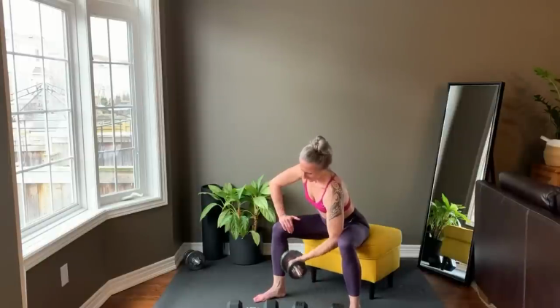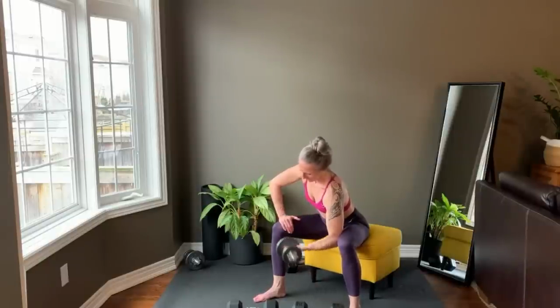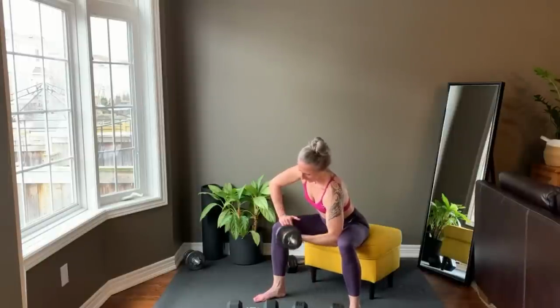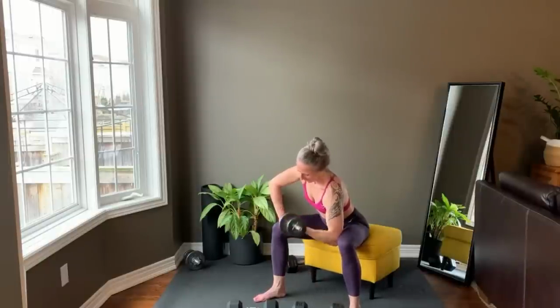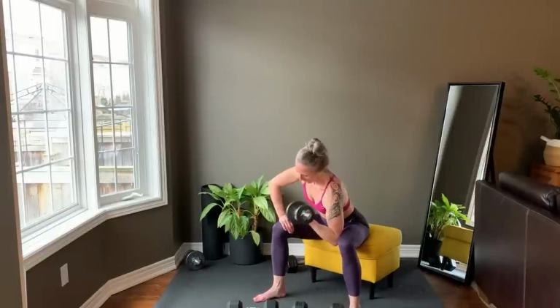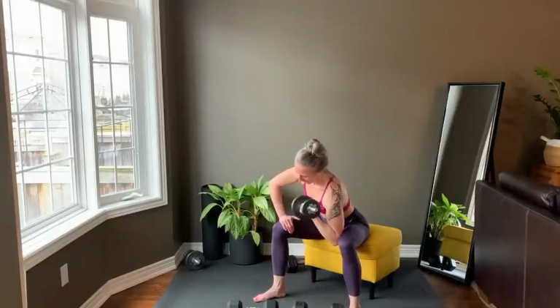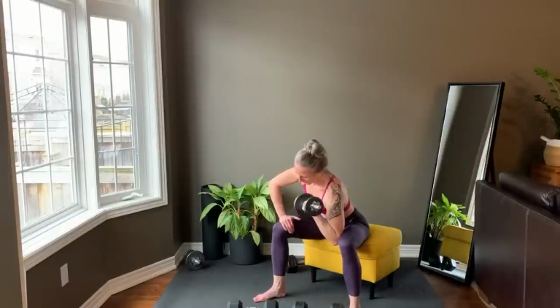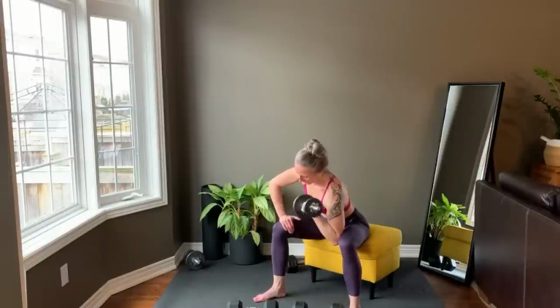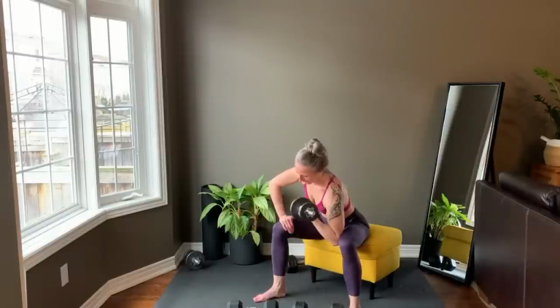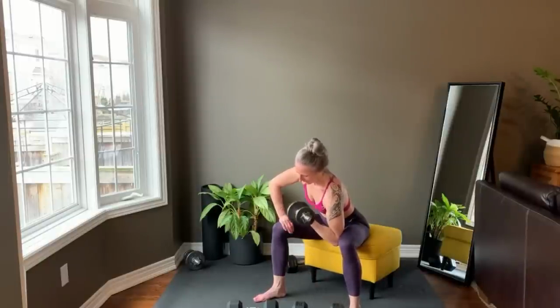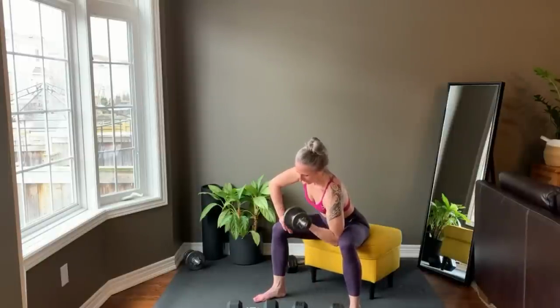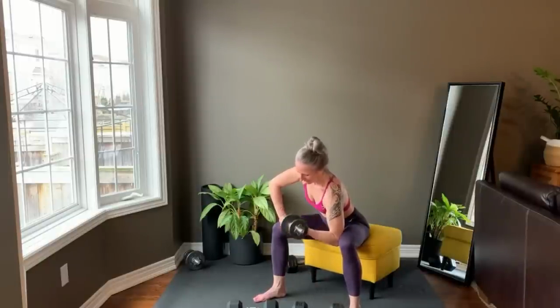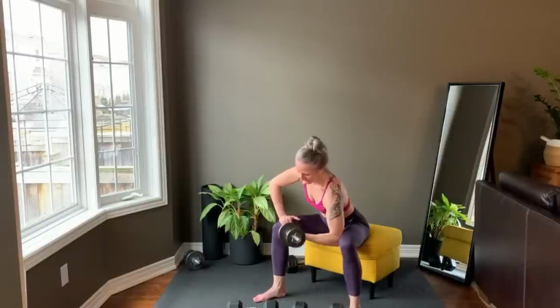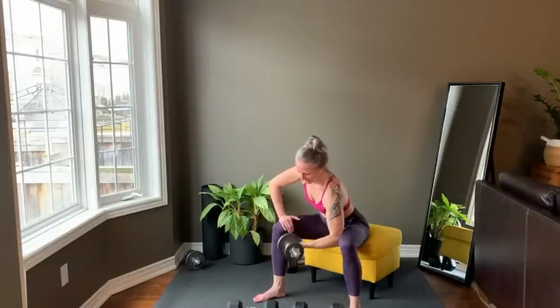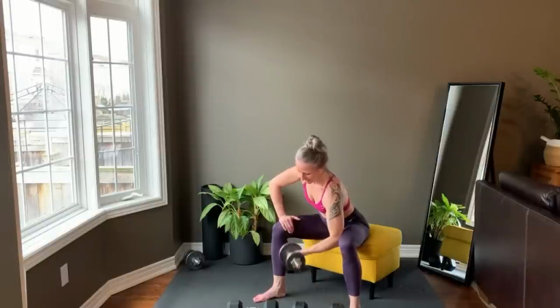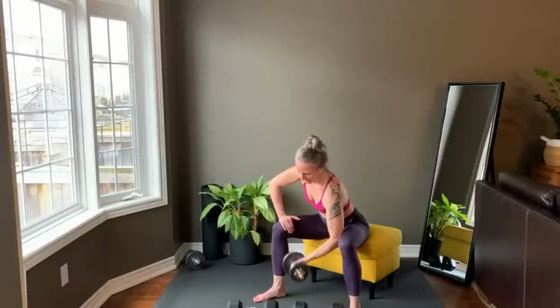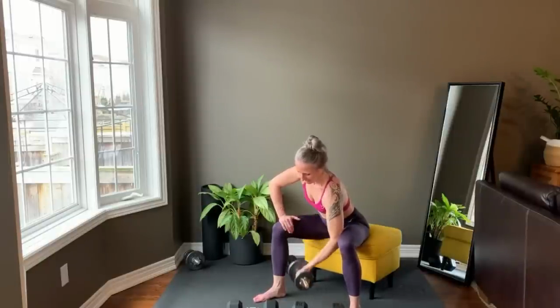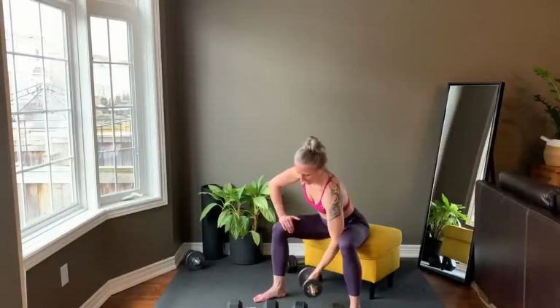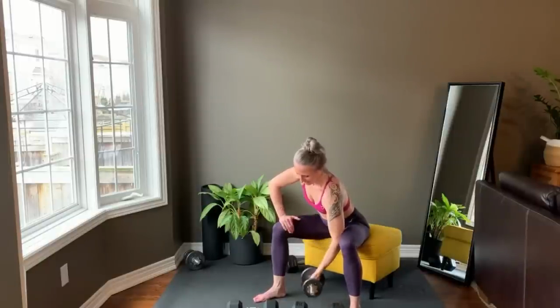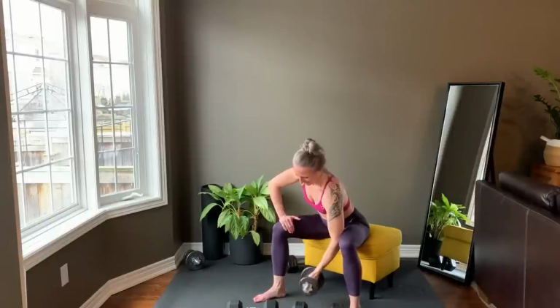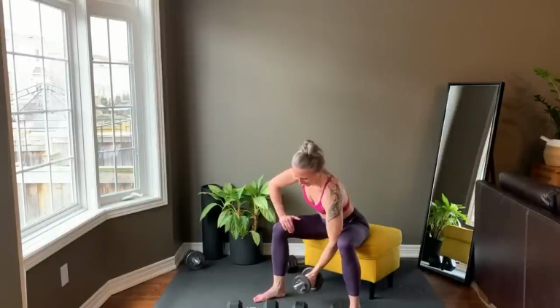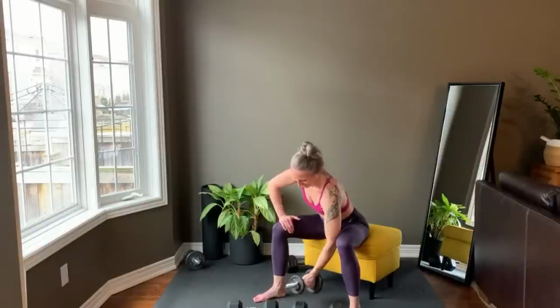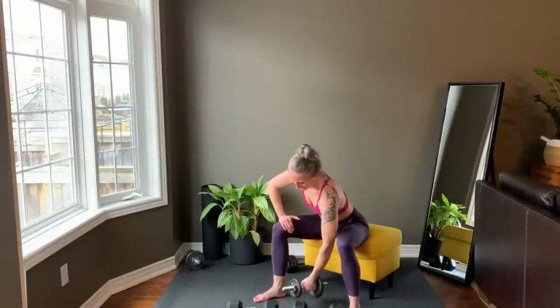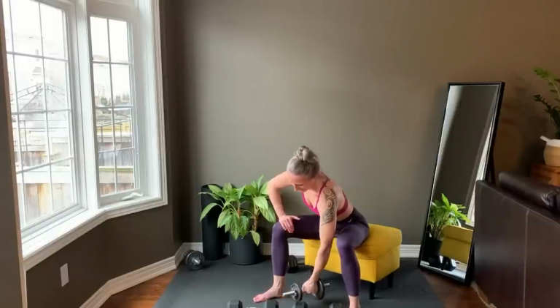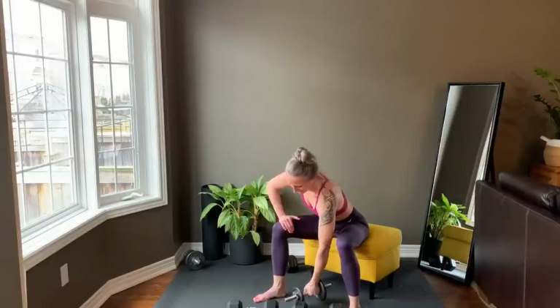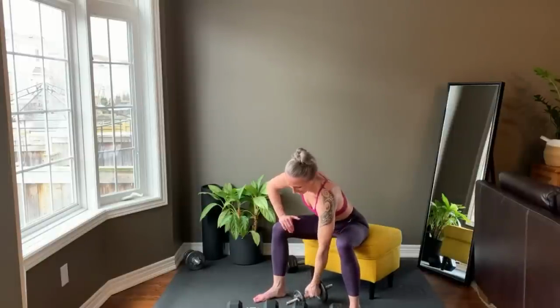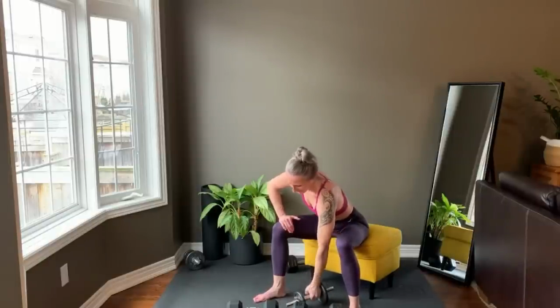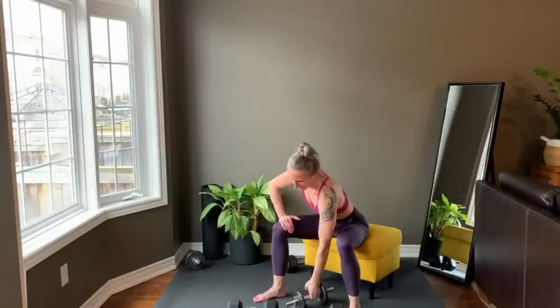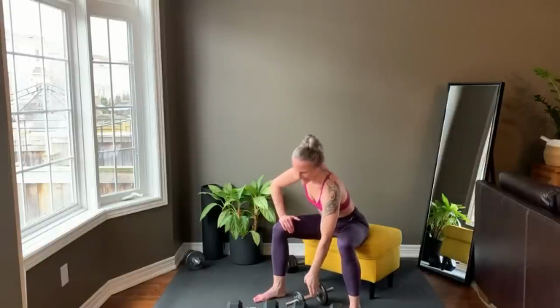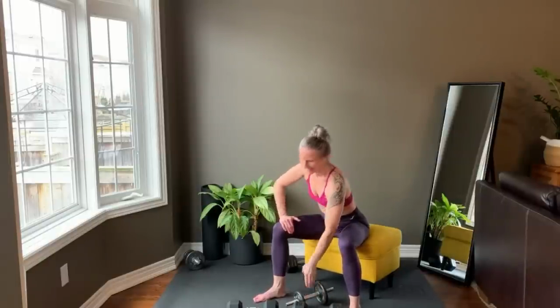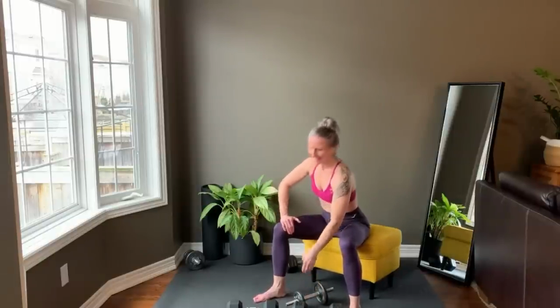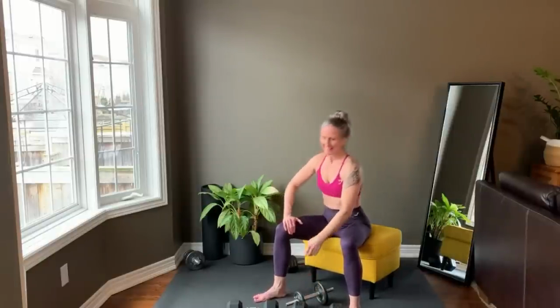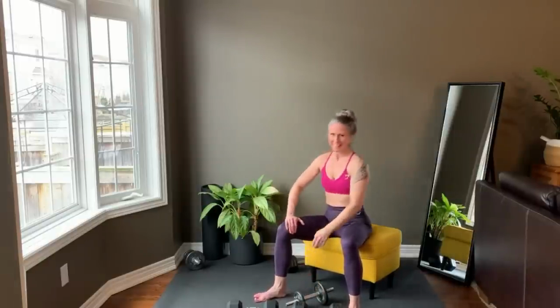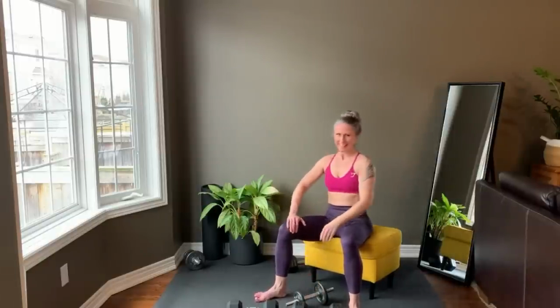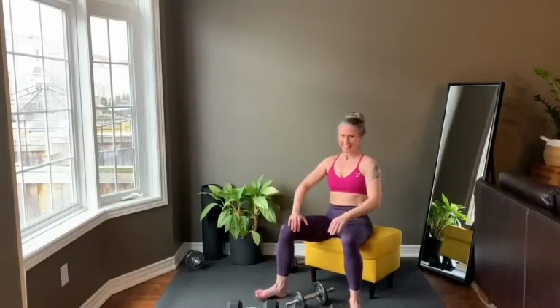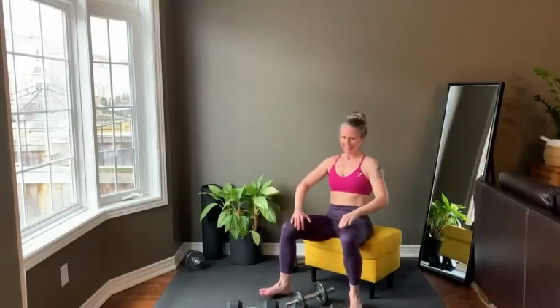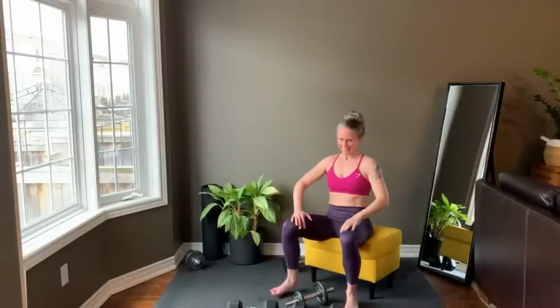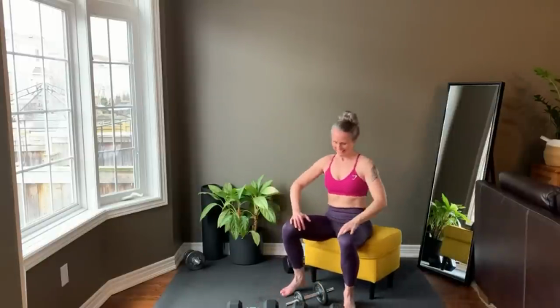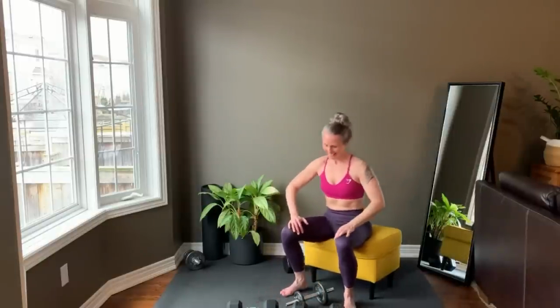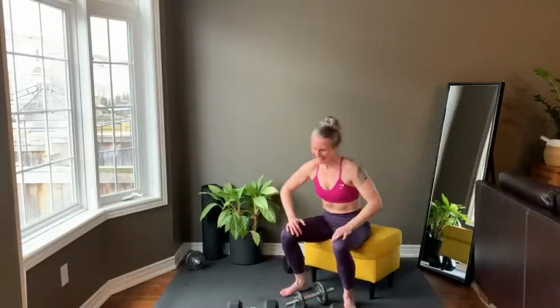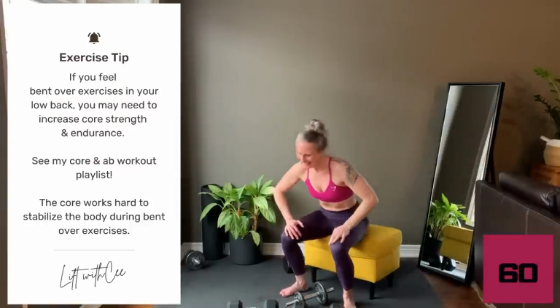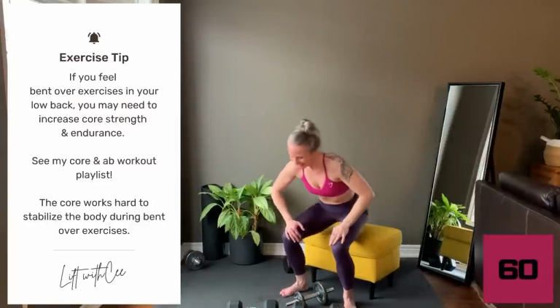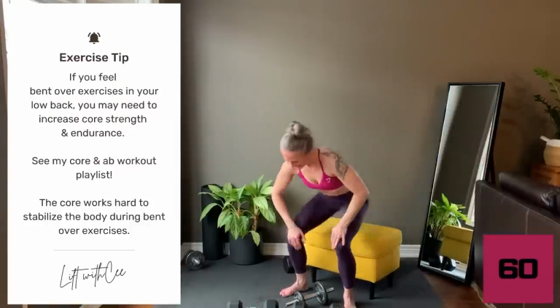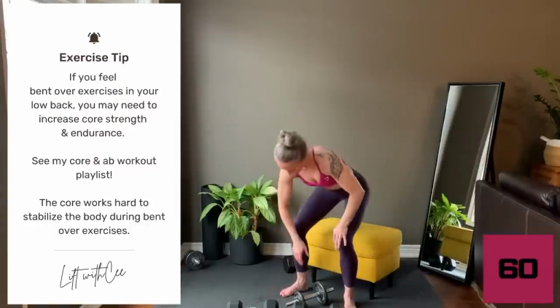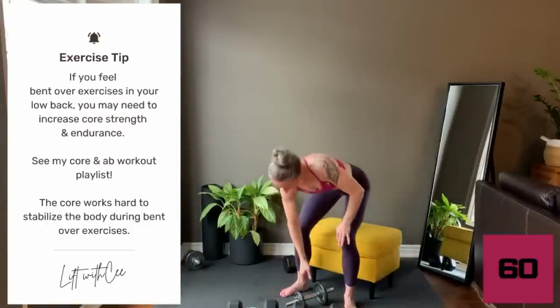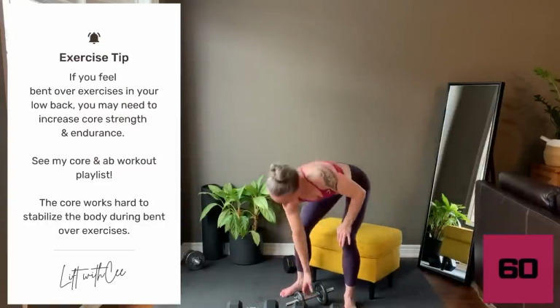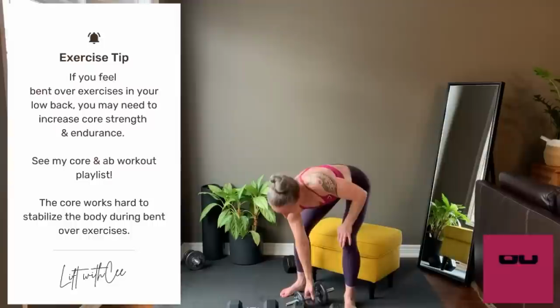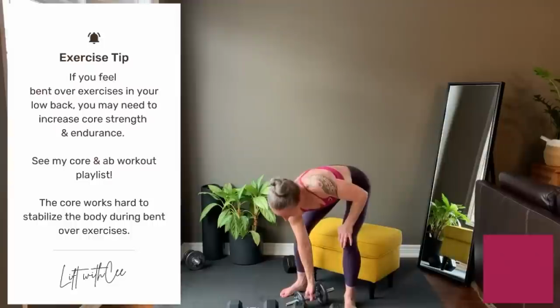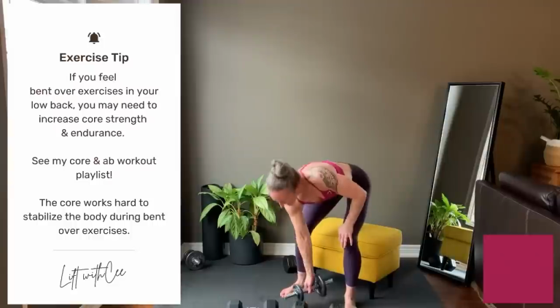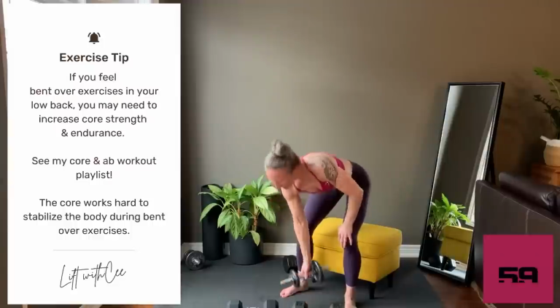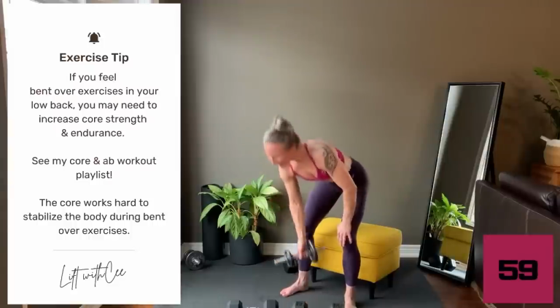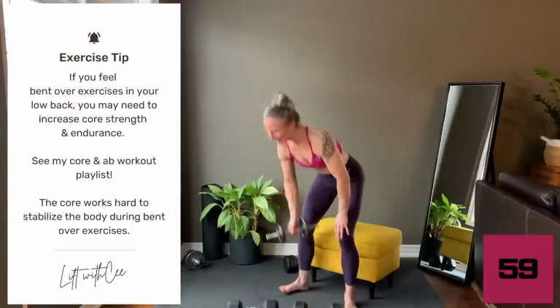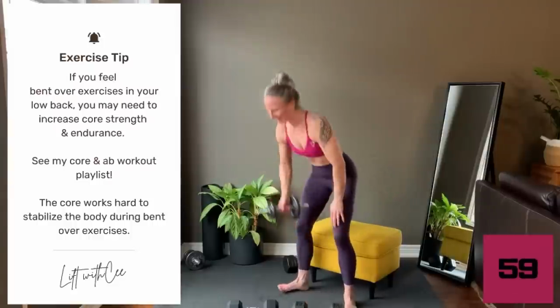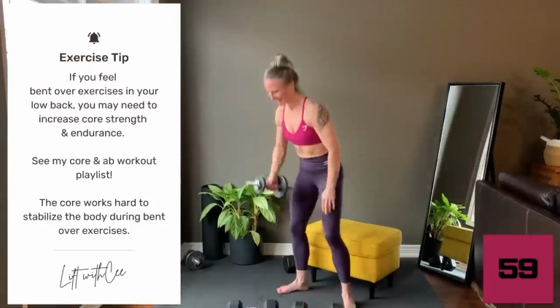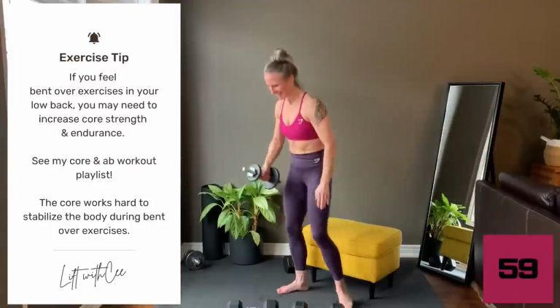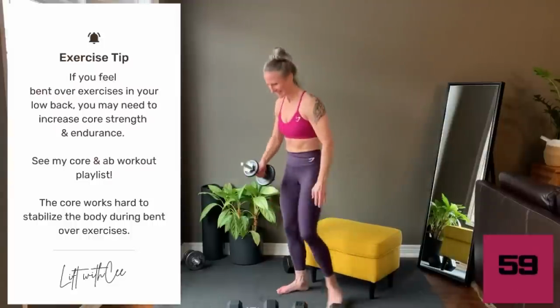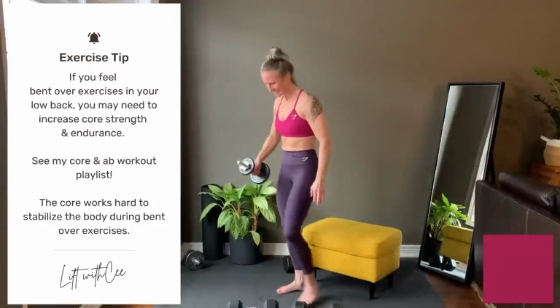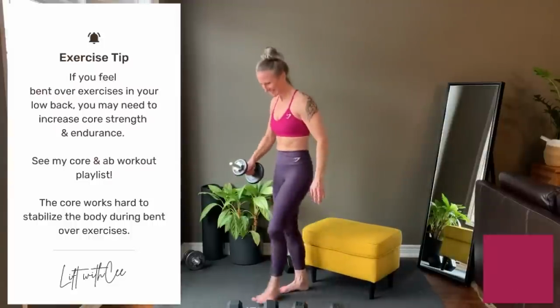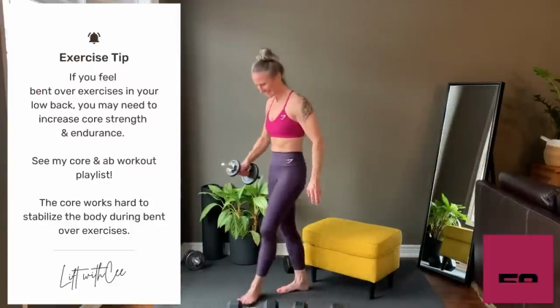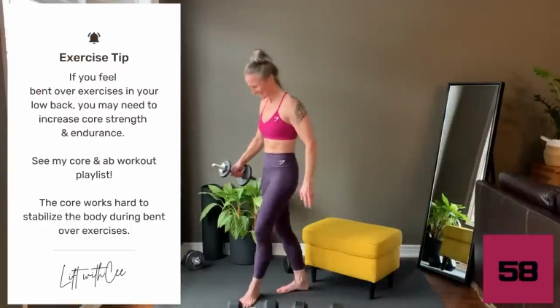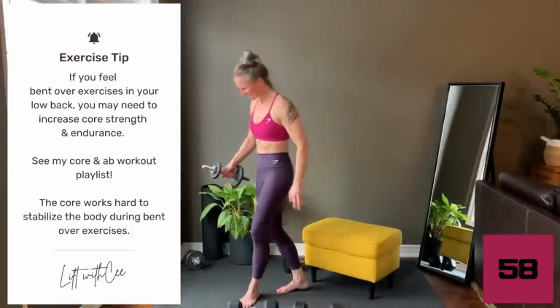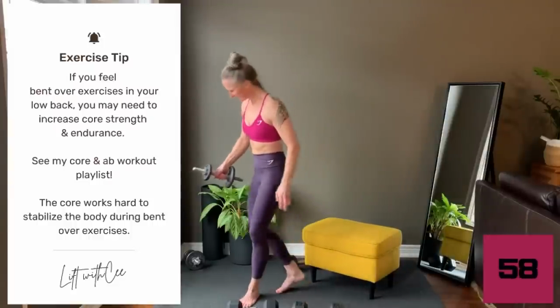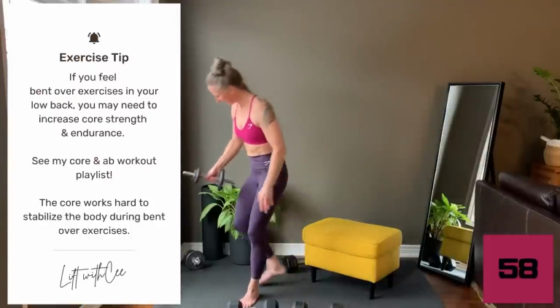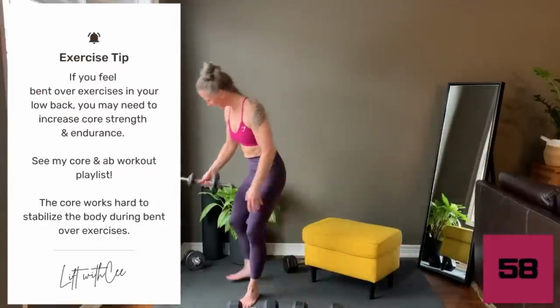Last rep. Set your weight down. Take a brief rest before repeating tri-set one.